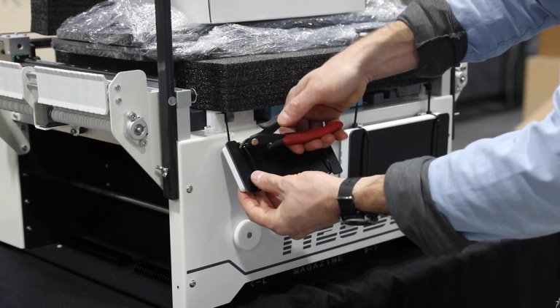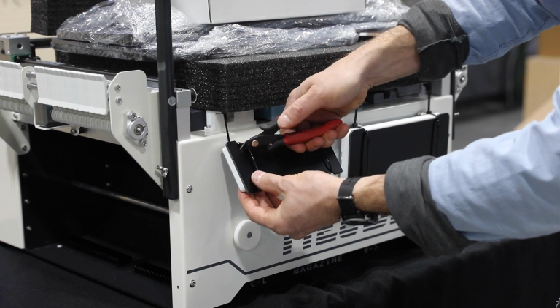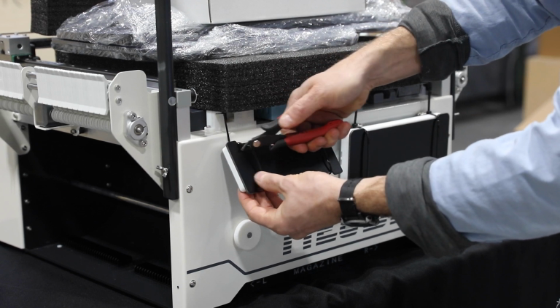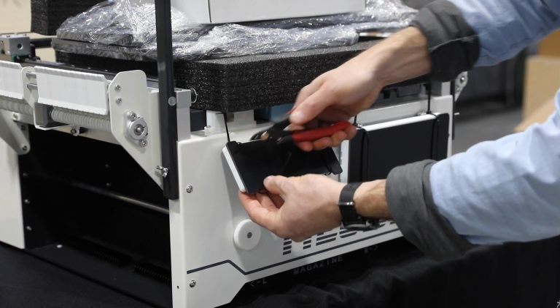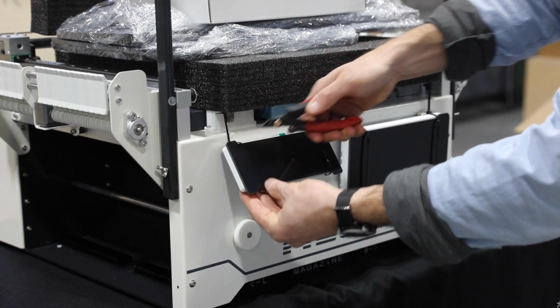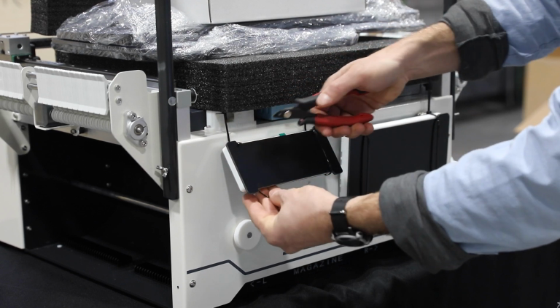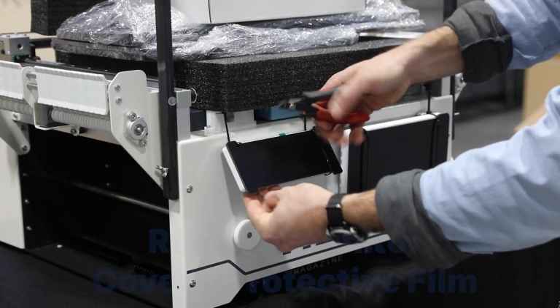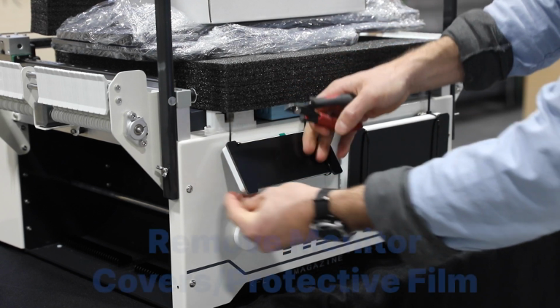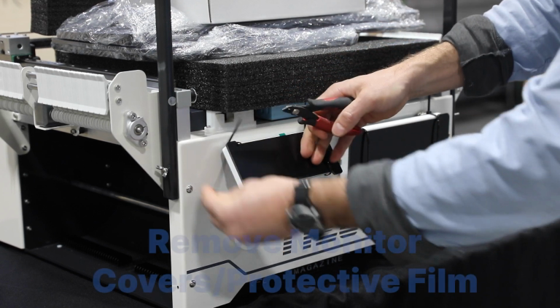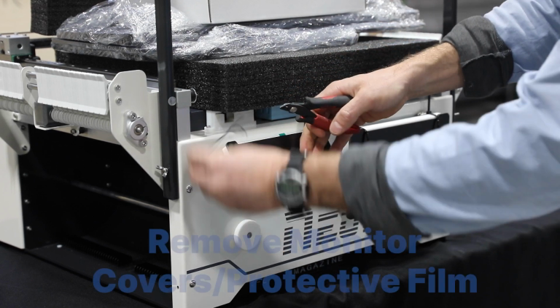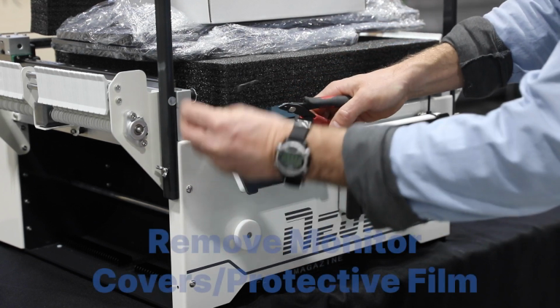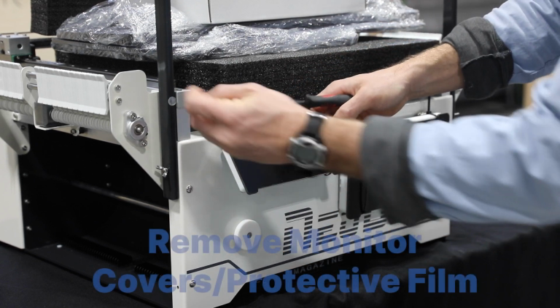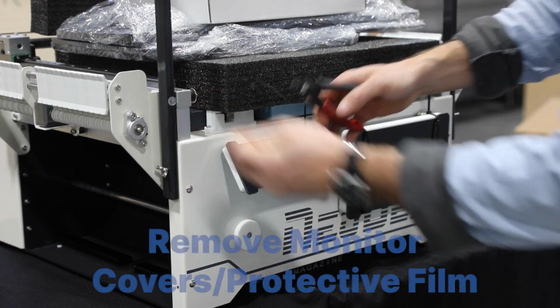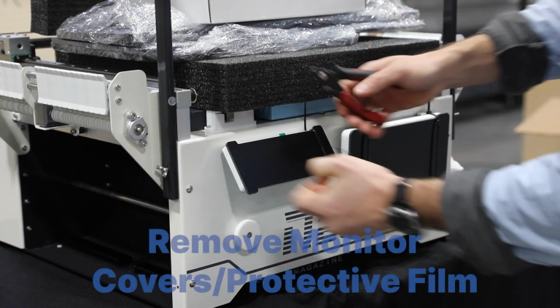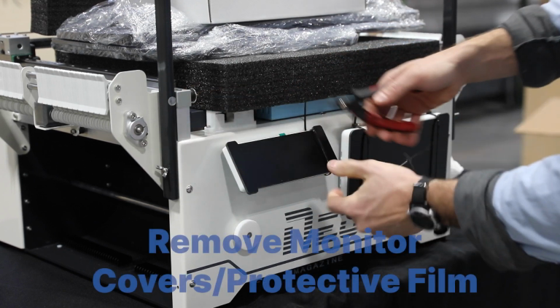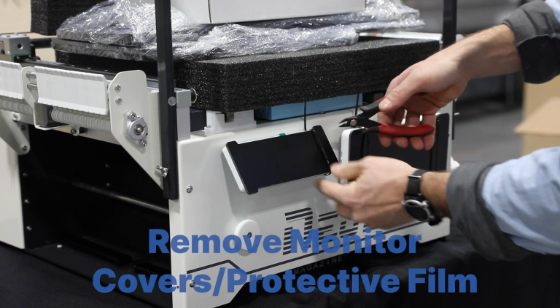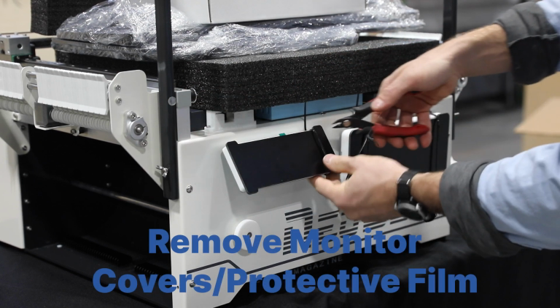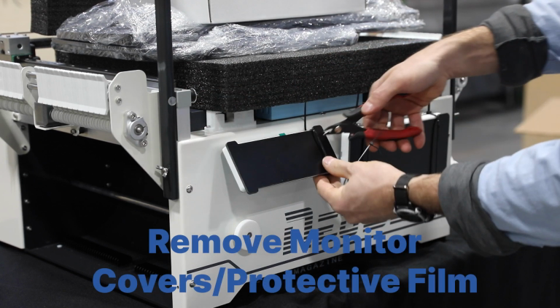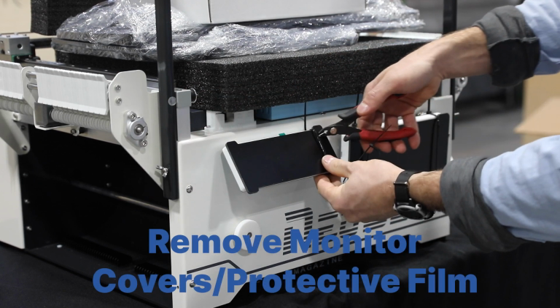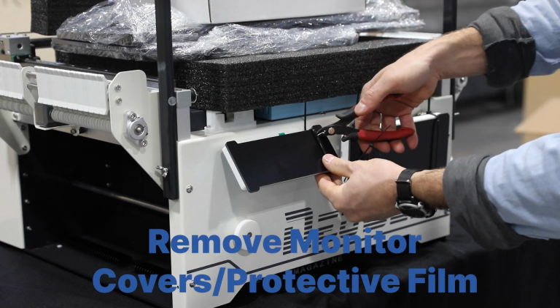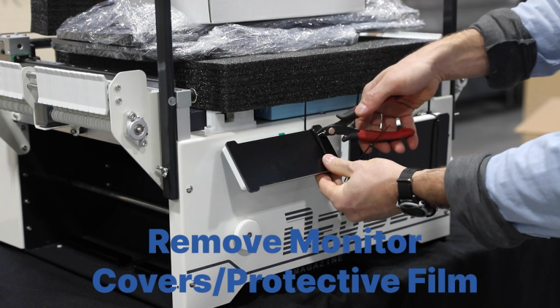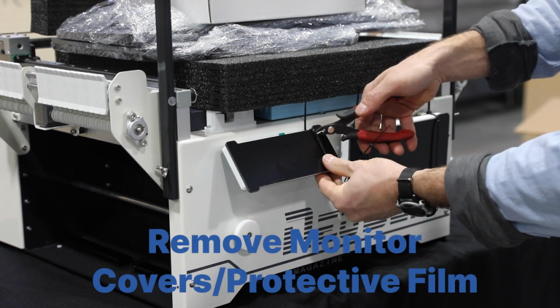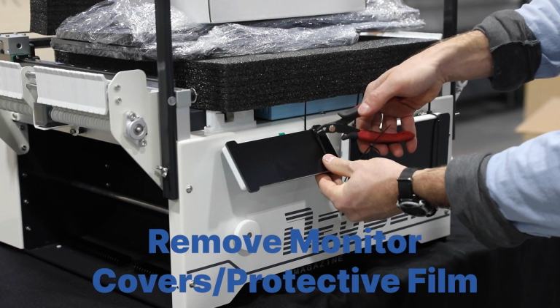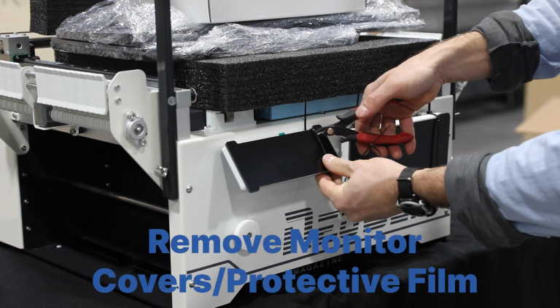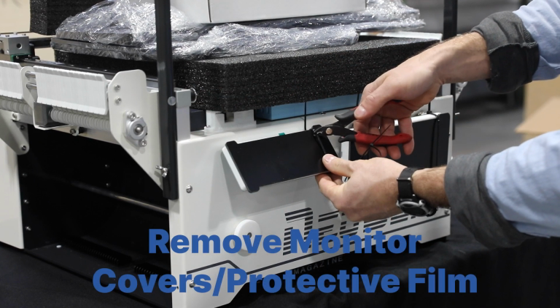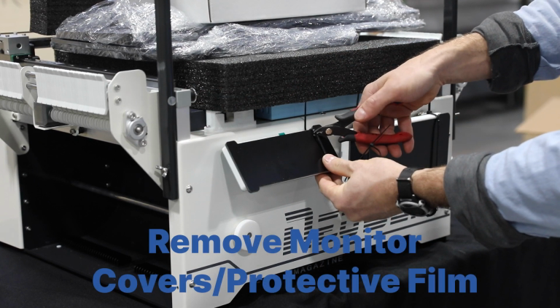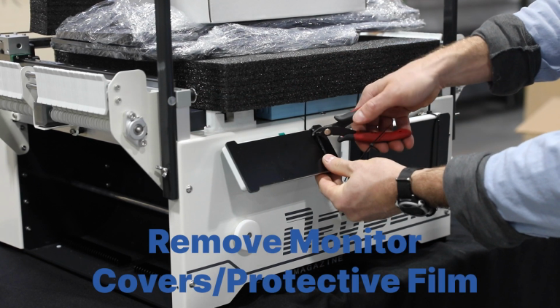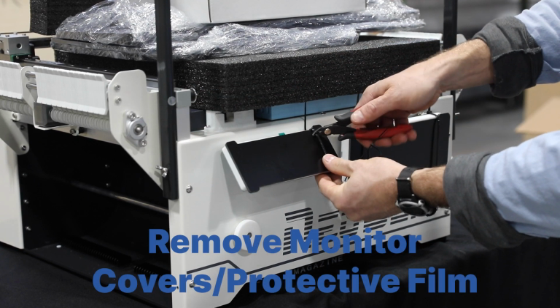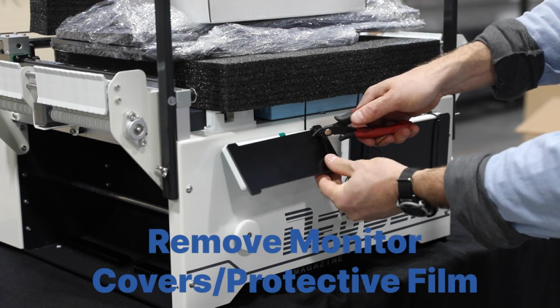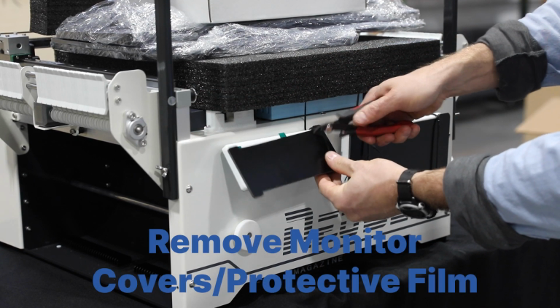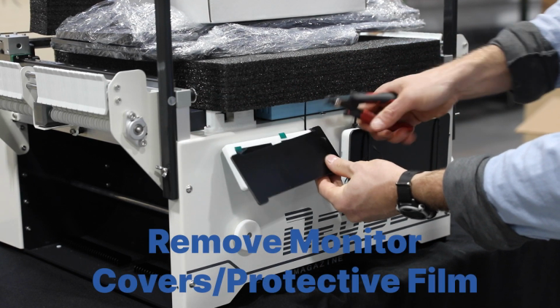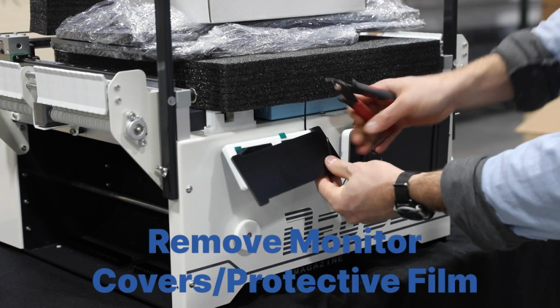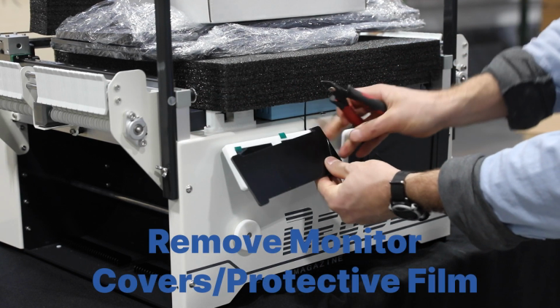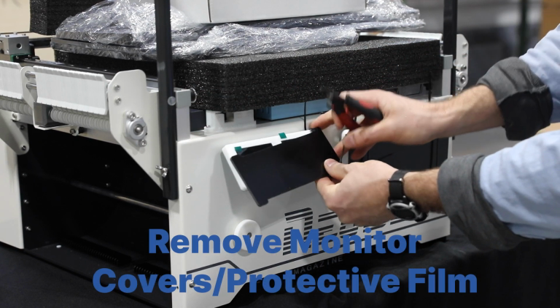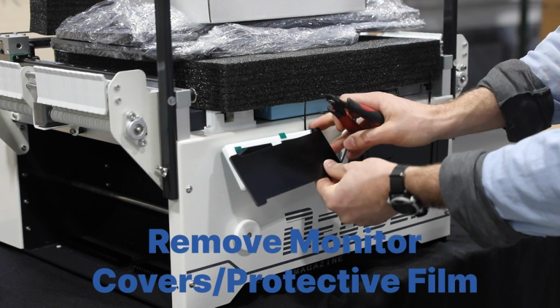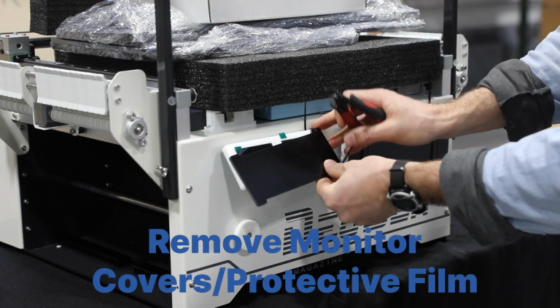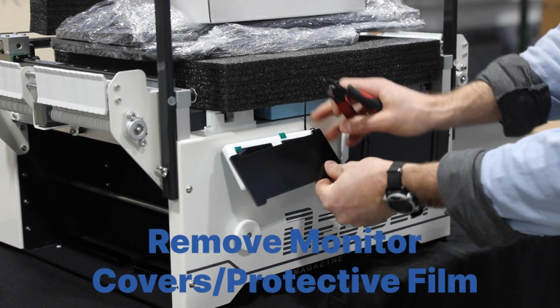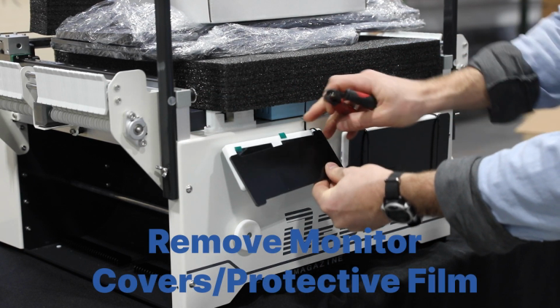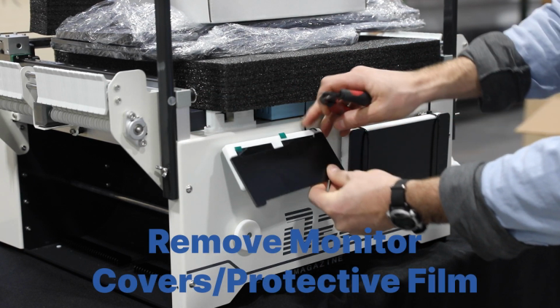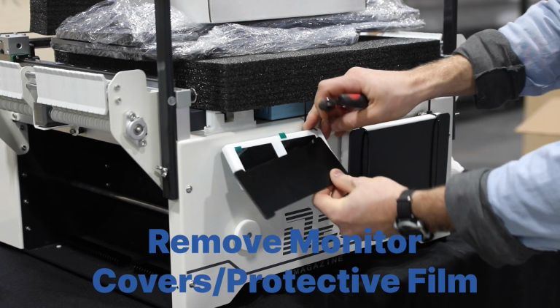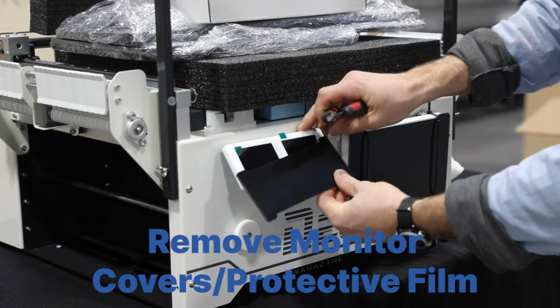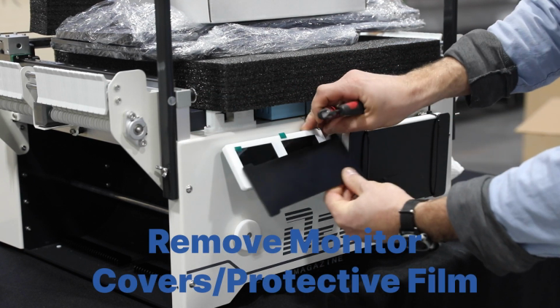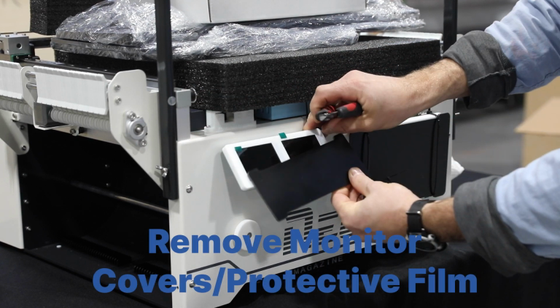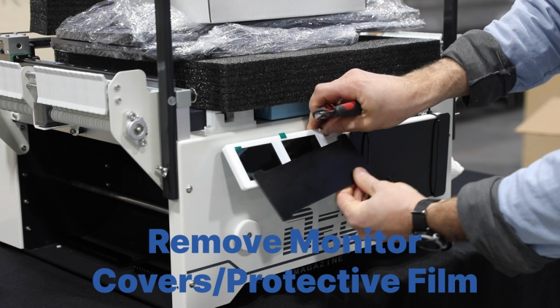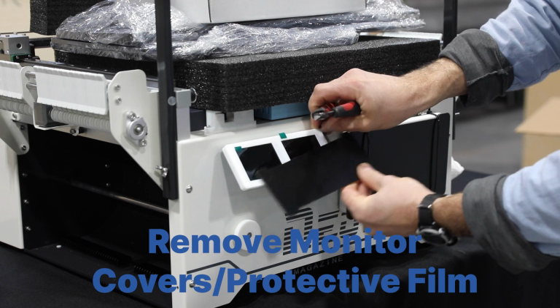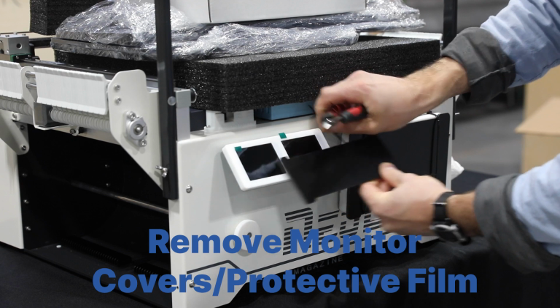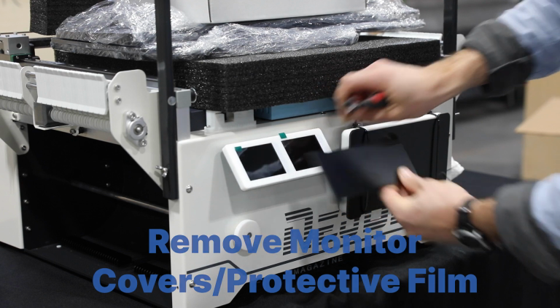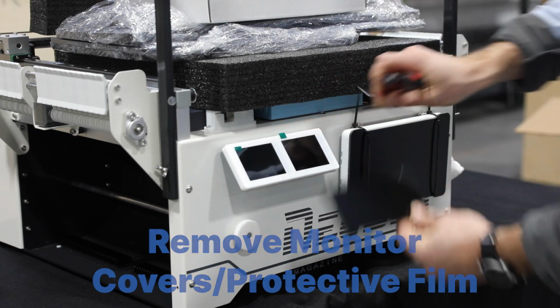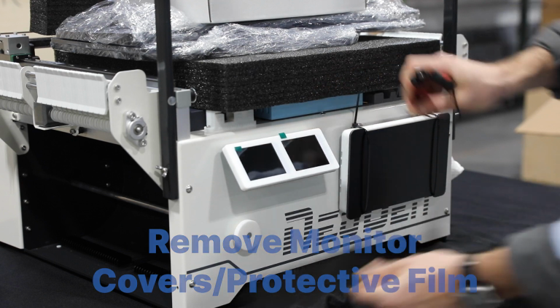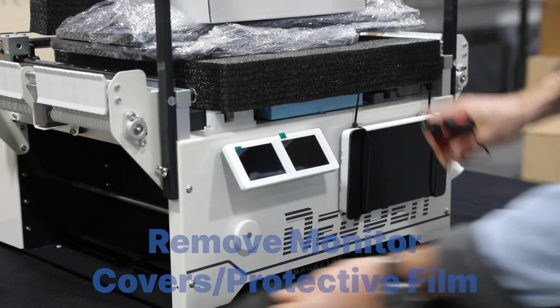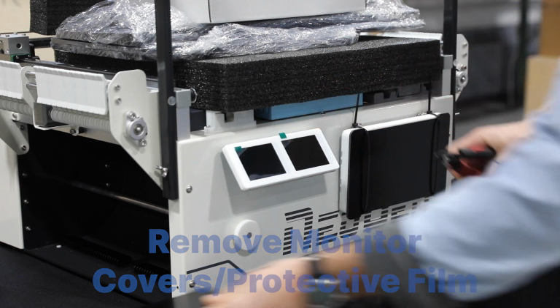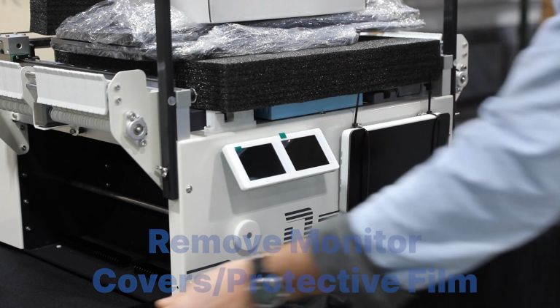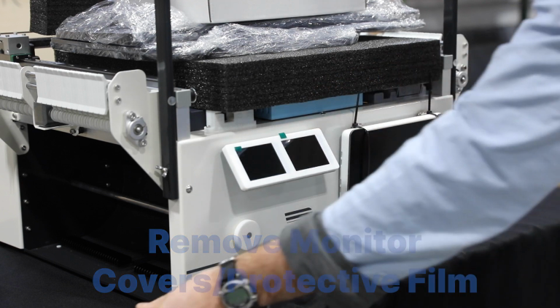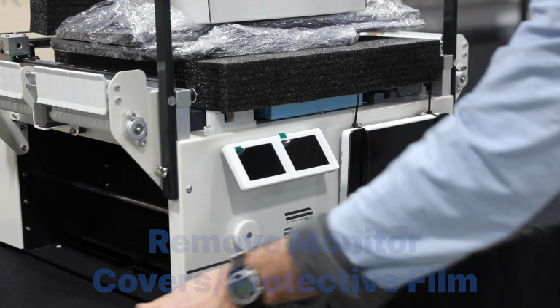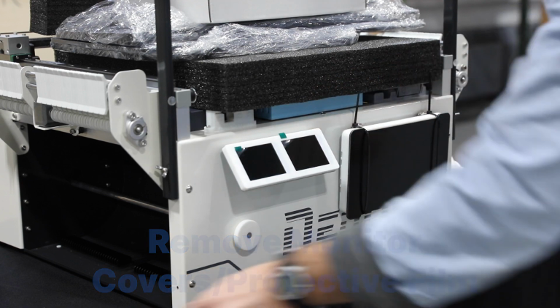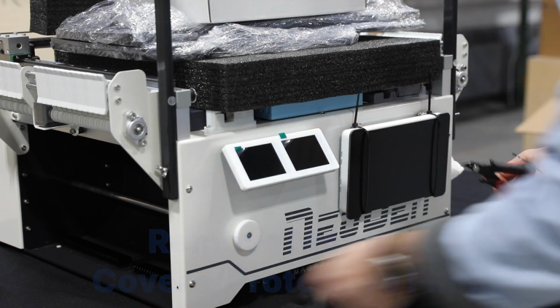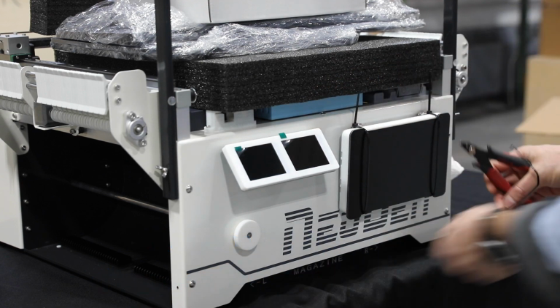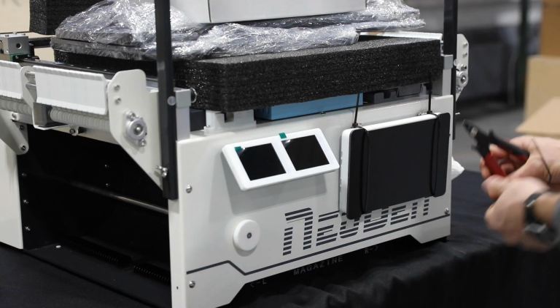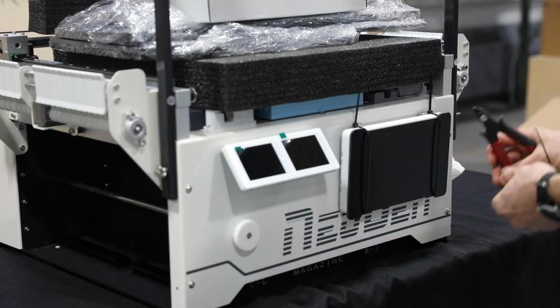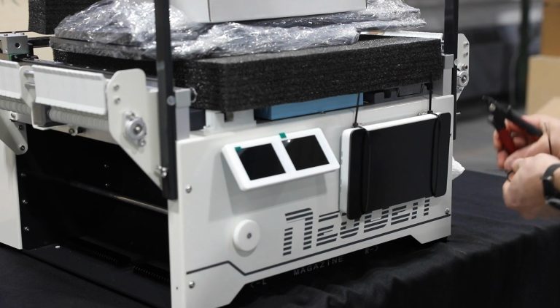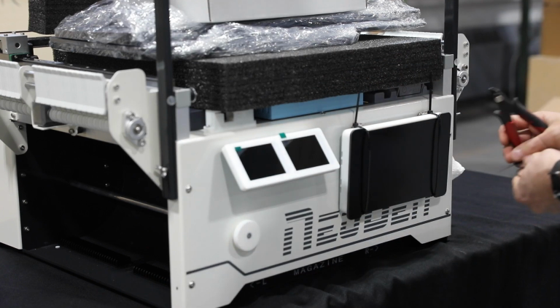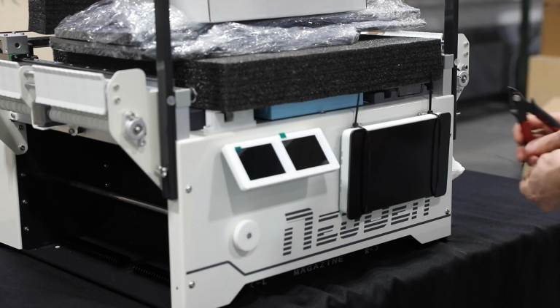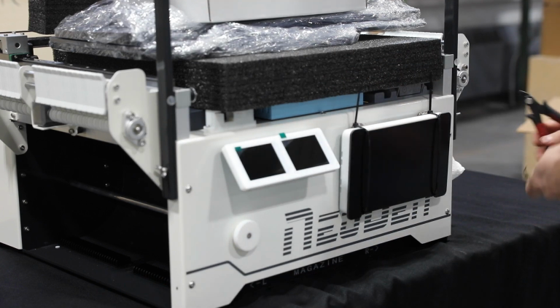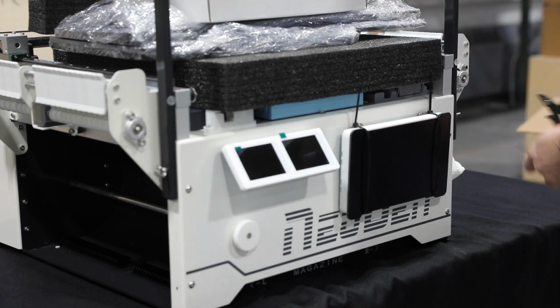Cut the zip ties on the monitor covers before discarding them, and peel back the protective film from the monitors once they're exposed.